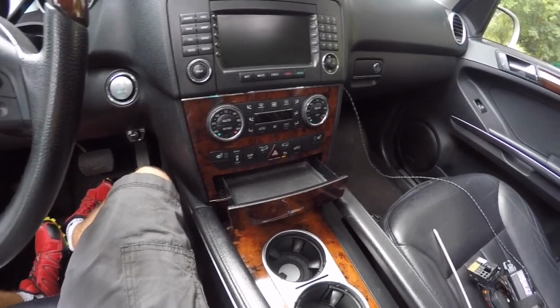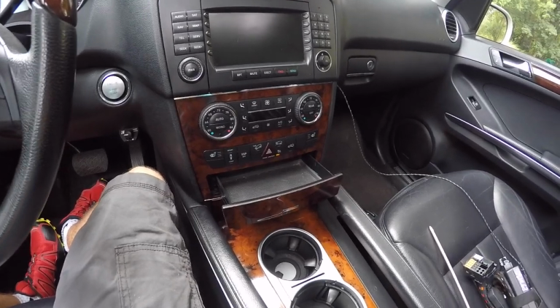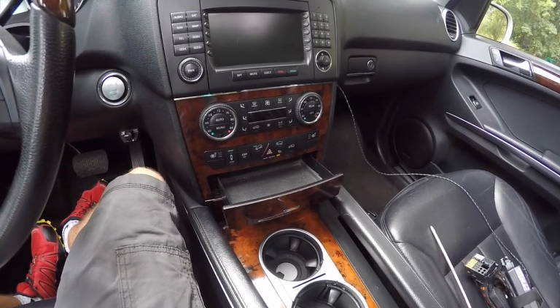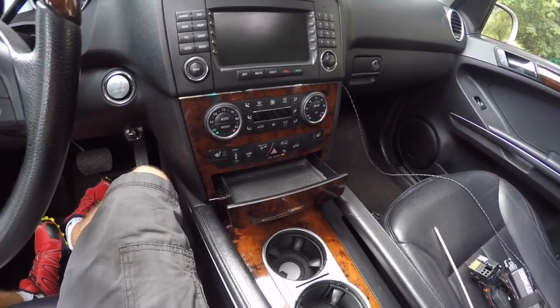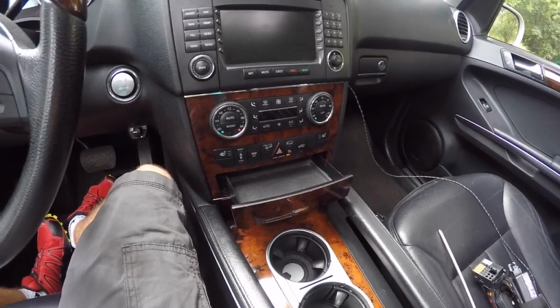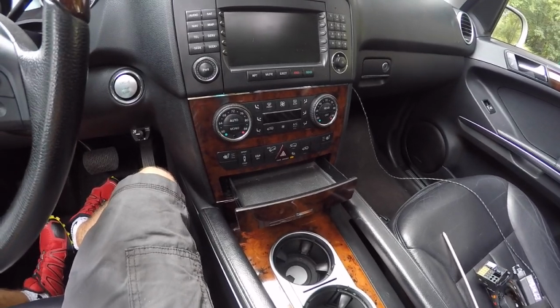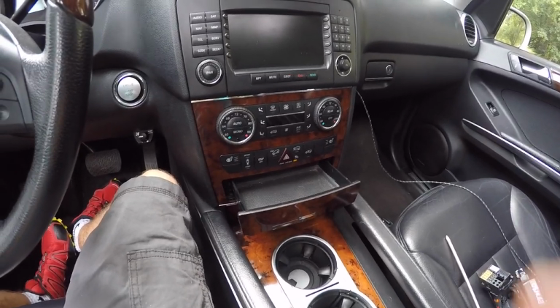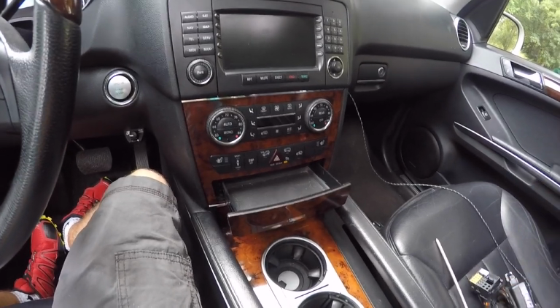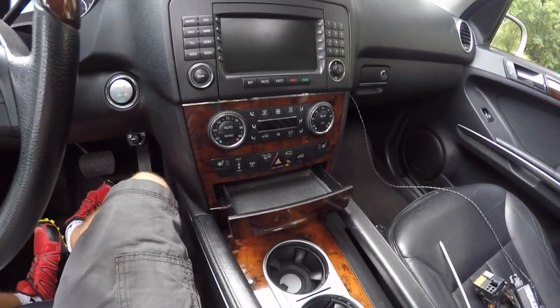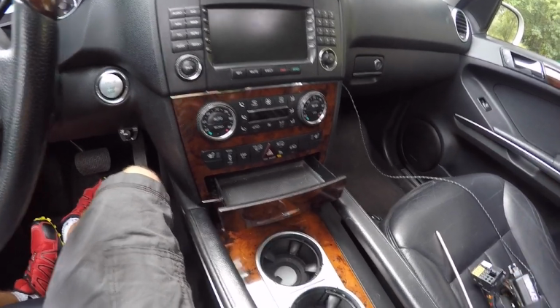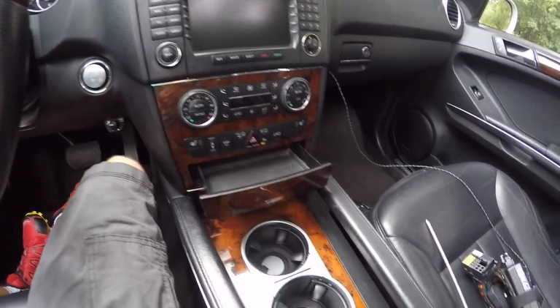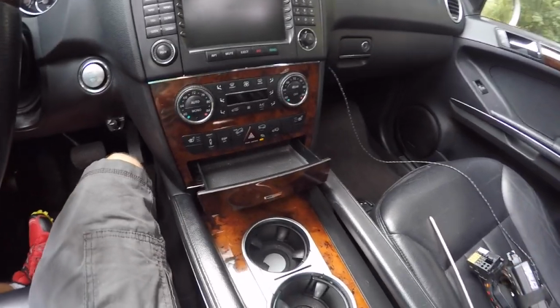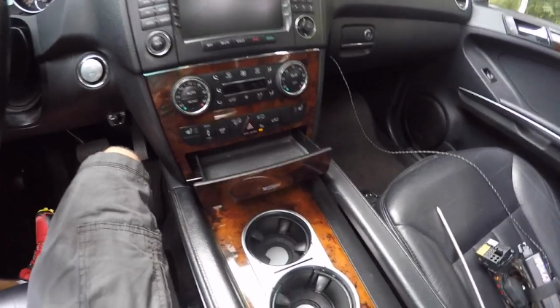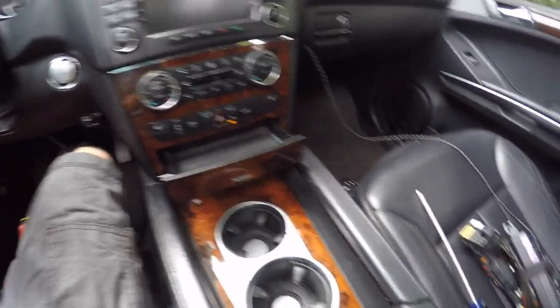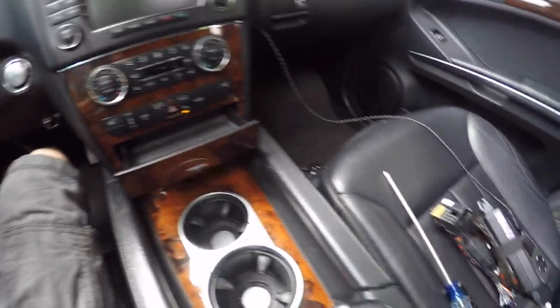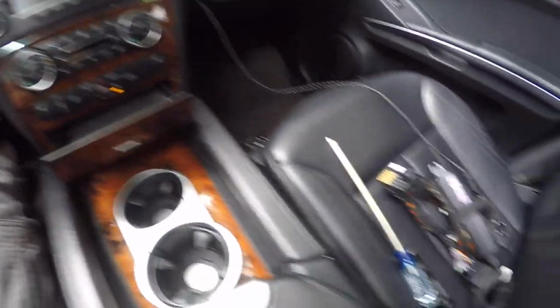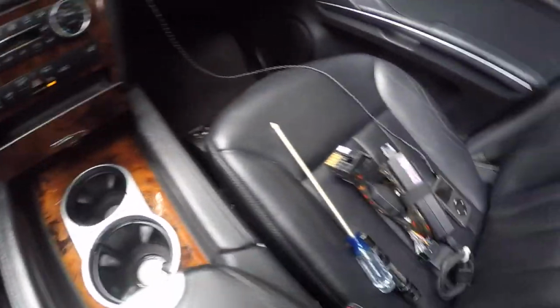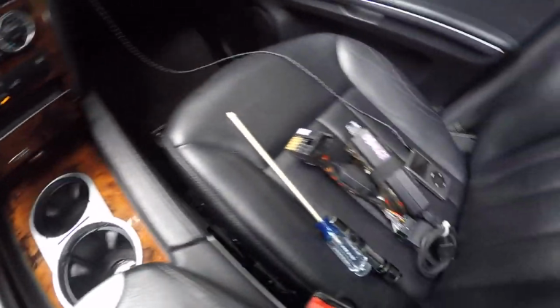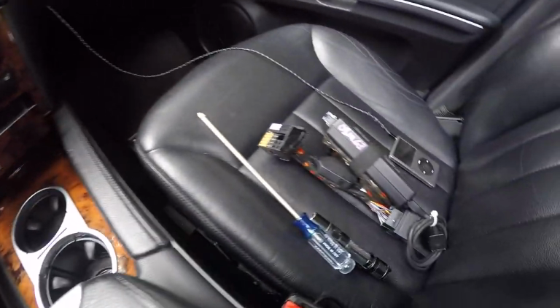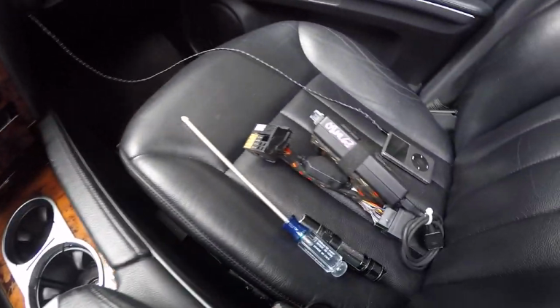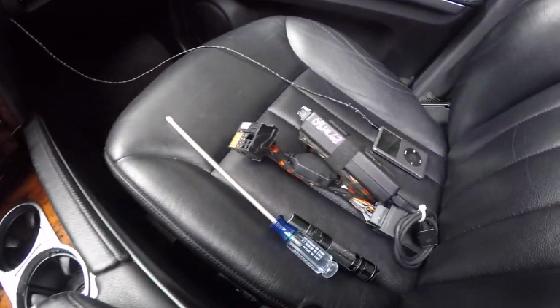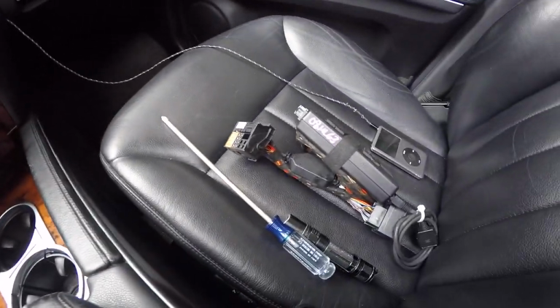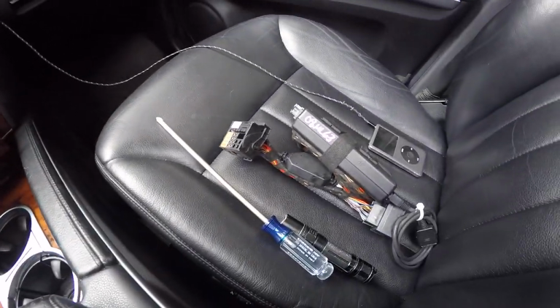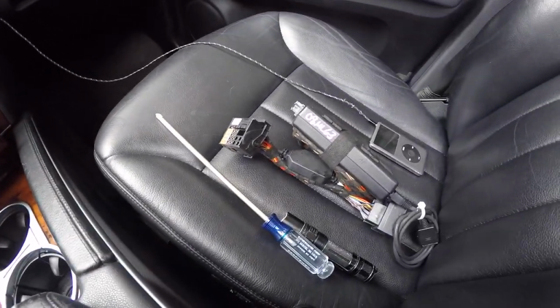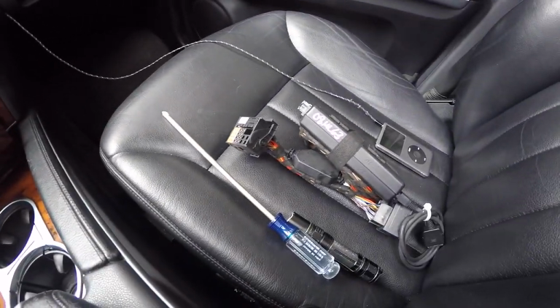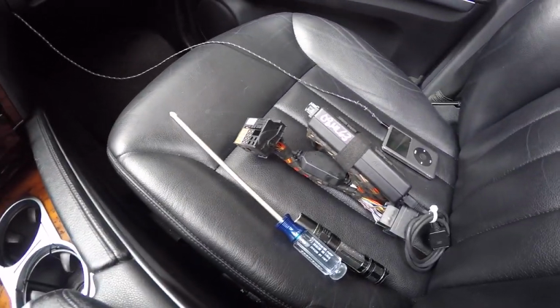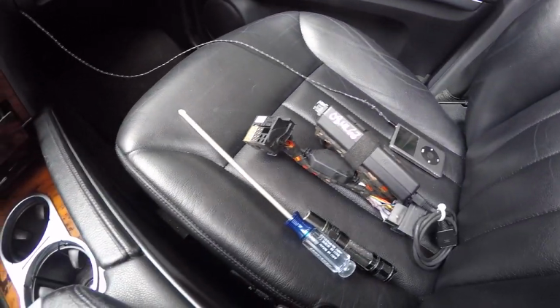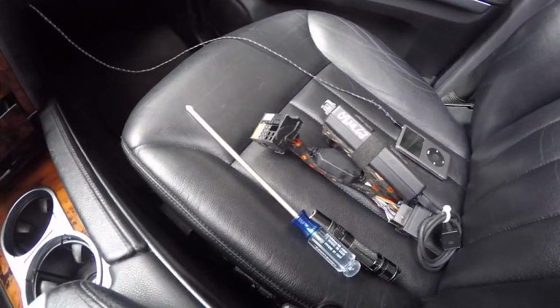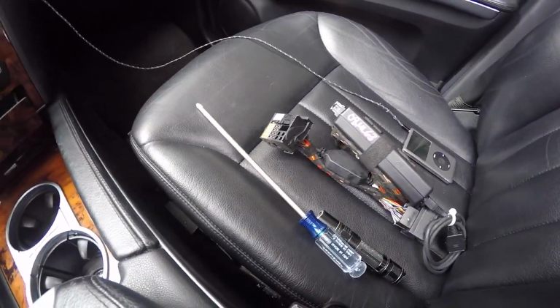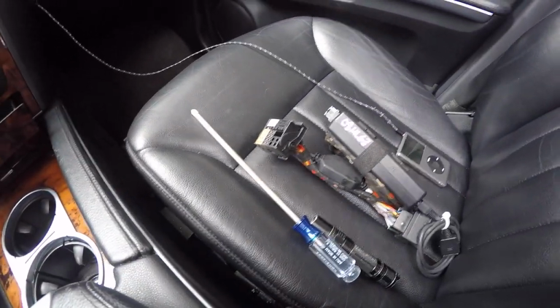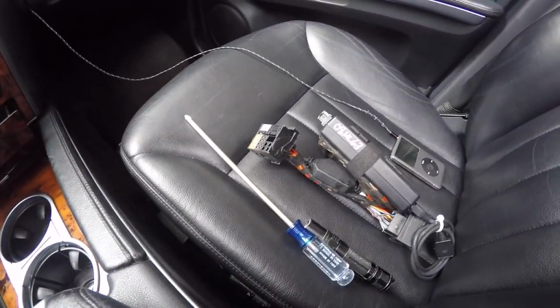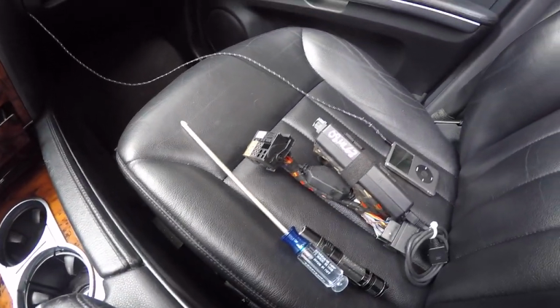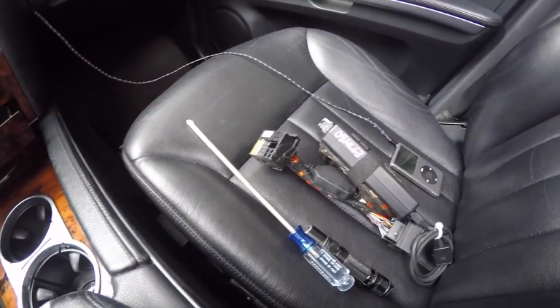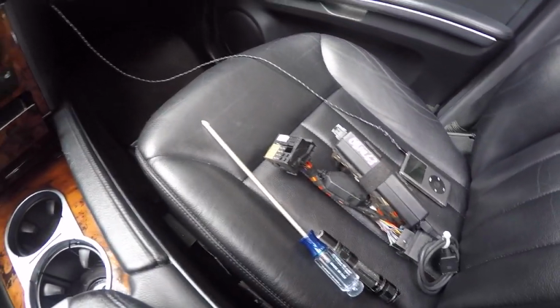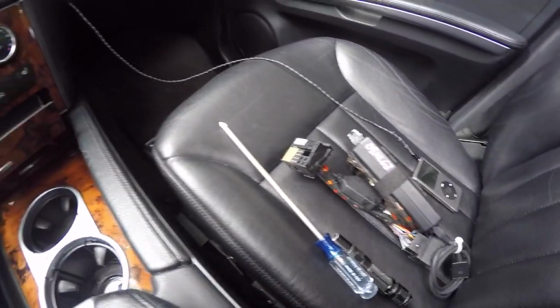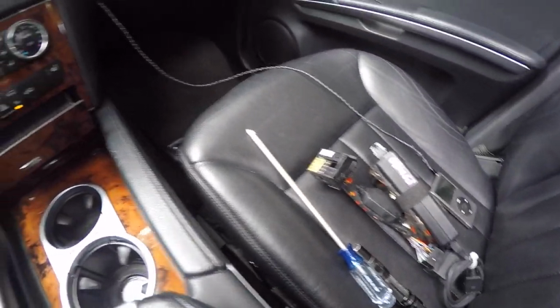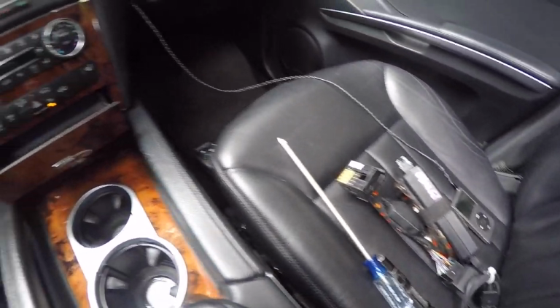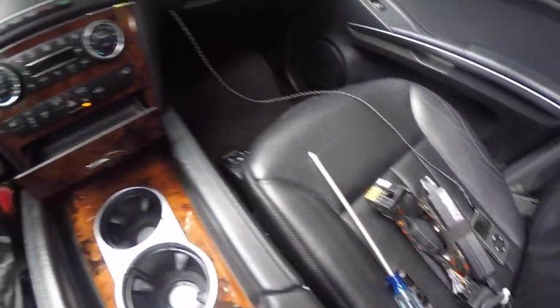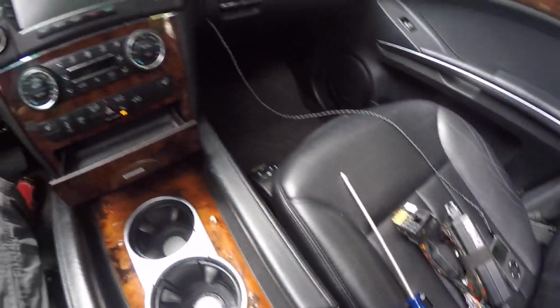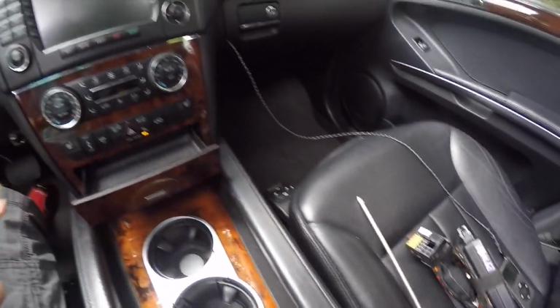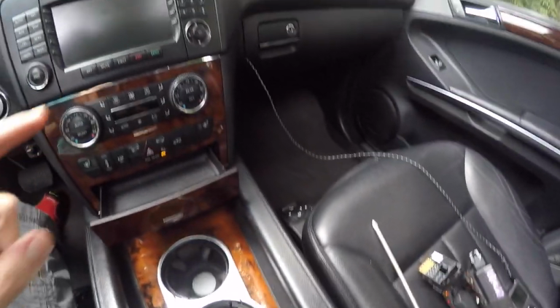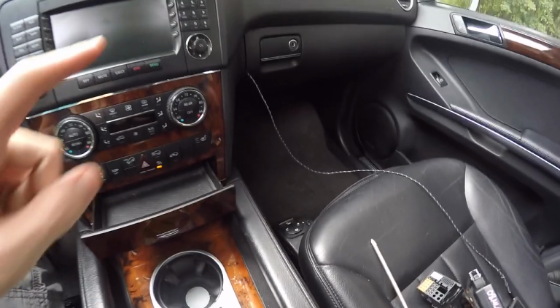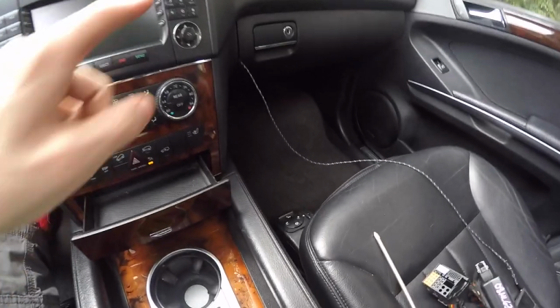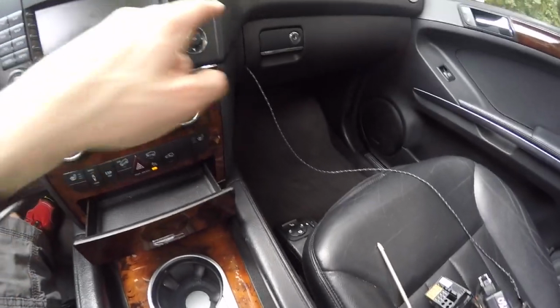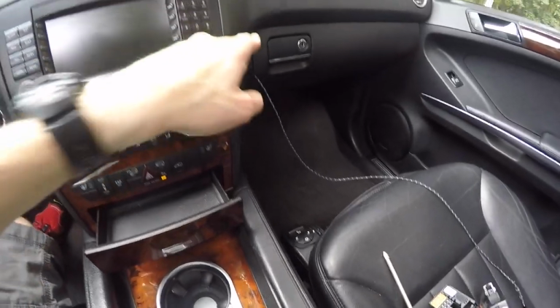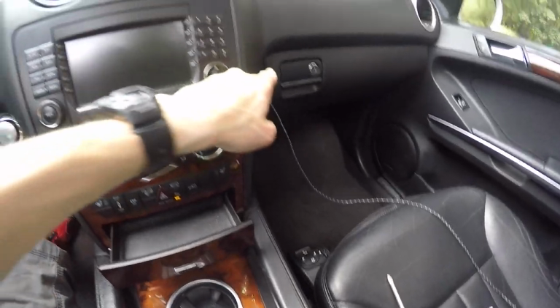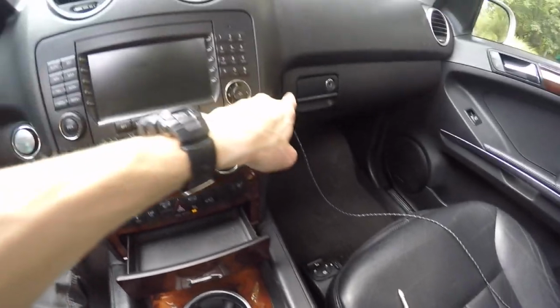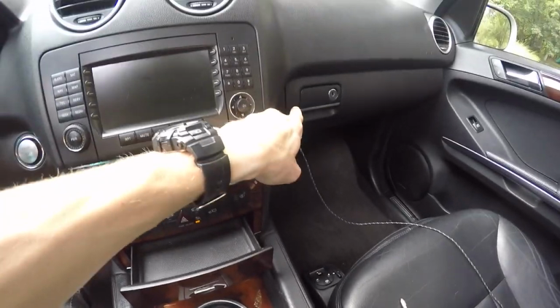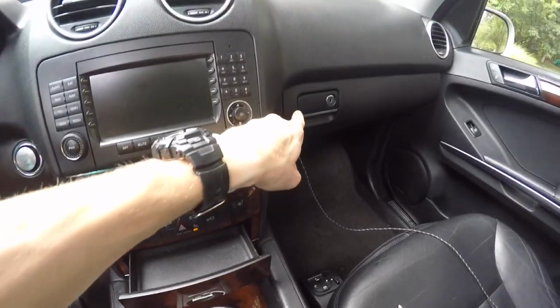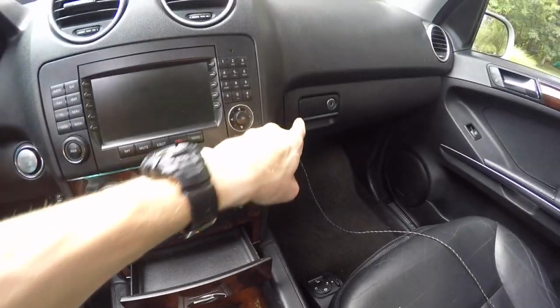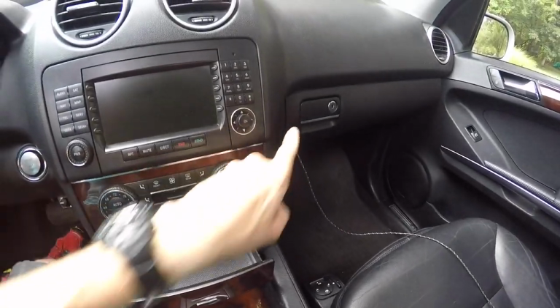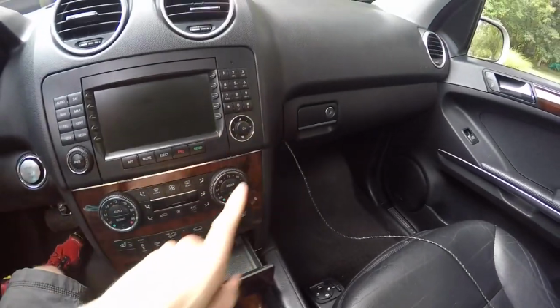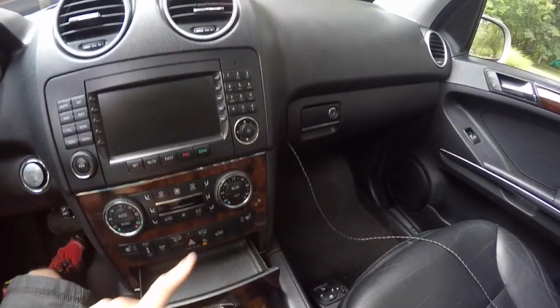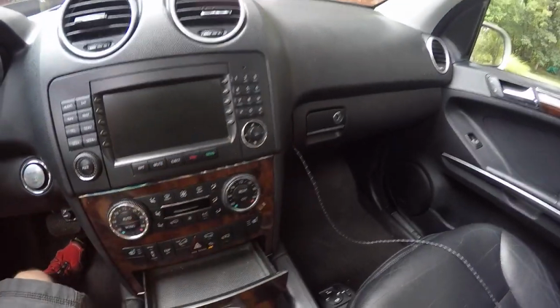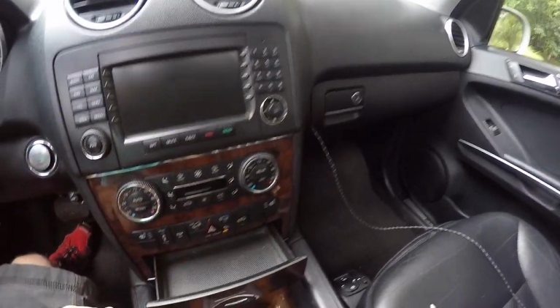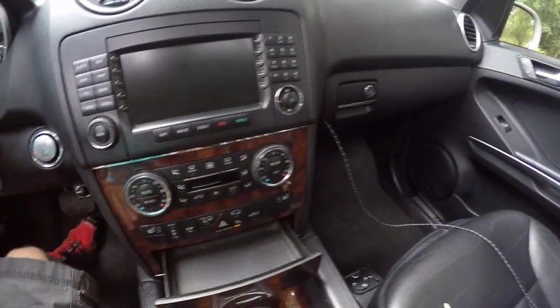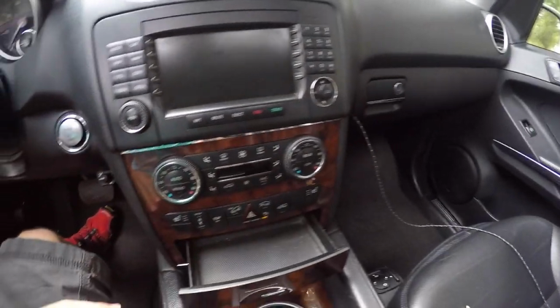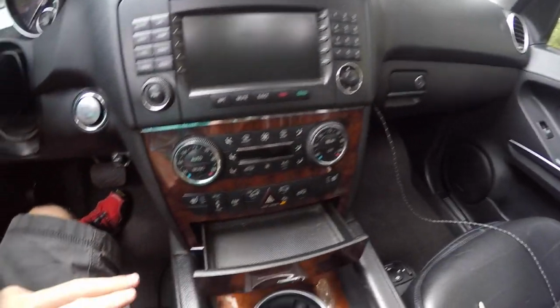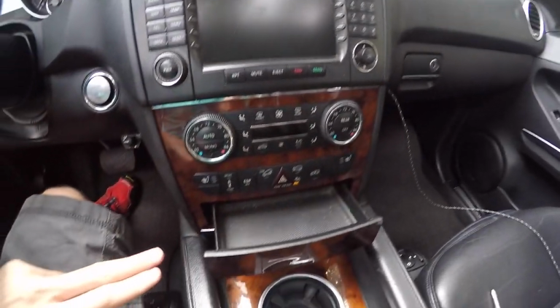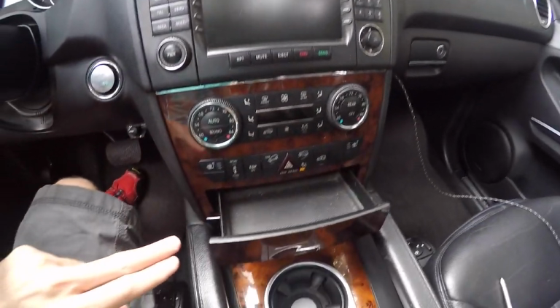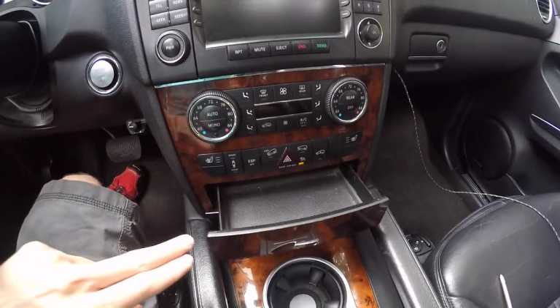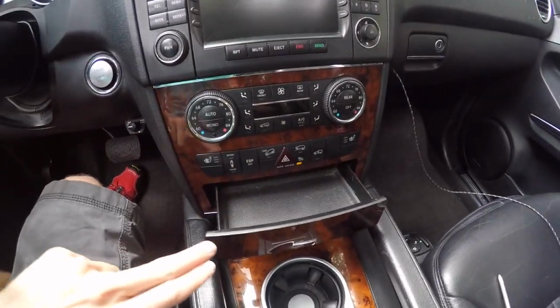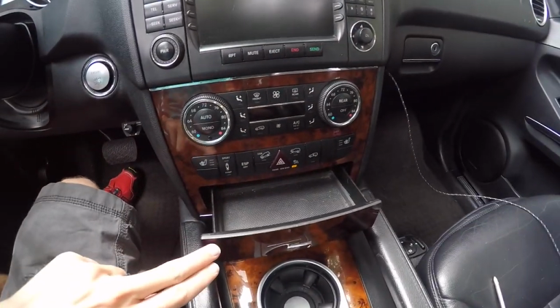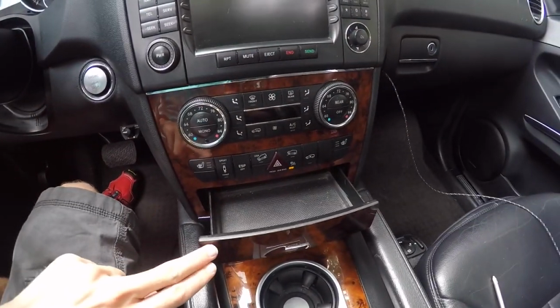All you're going to need is this adapter right here. We'll probably need to add a hole inside the glove box as well.